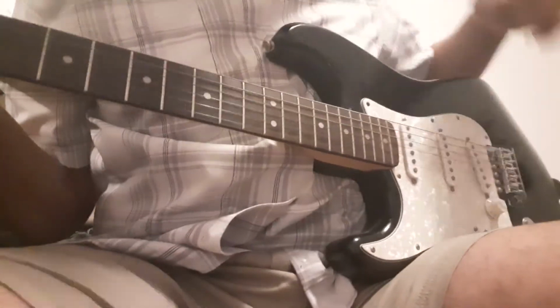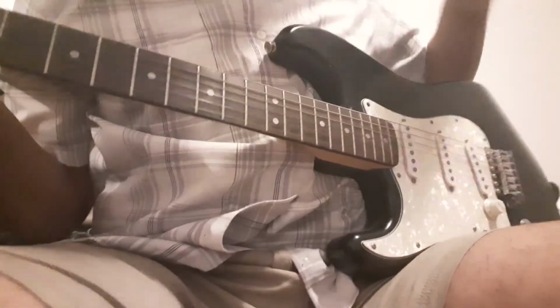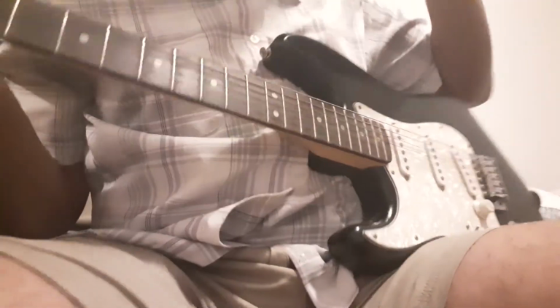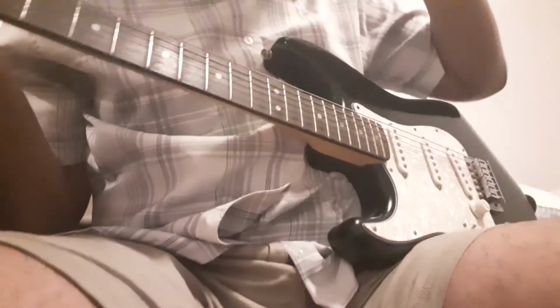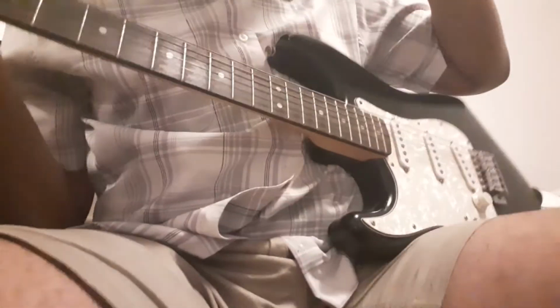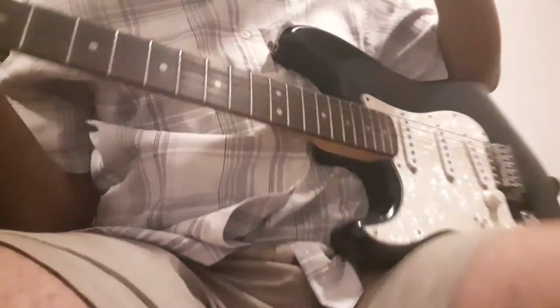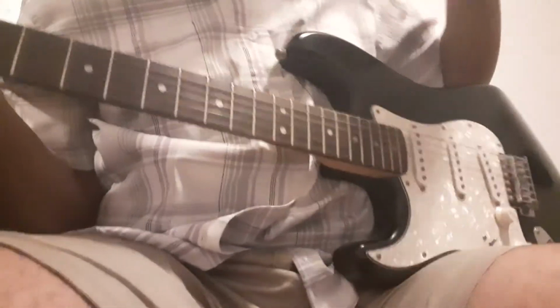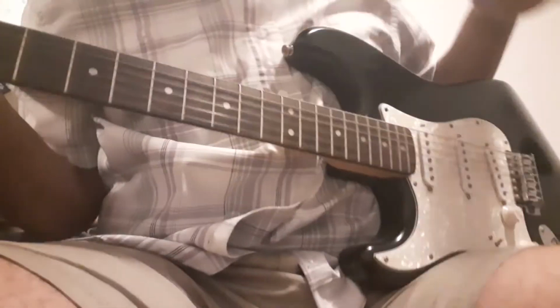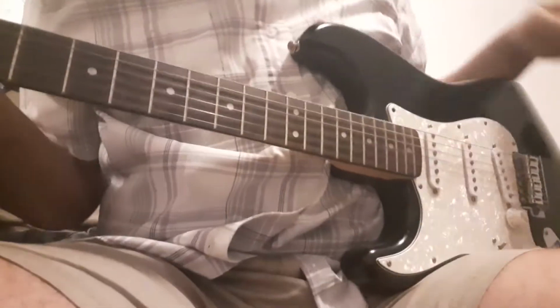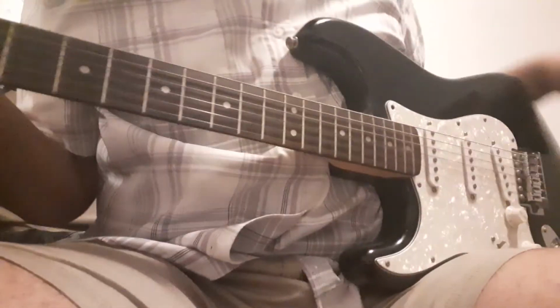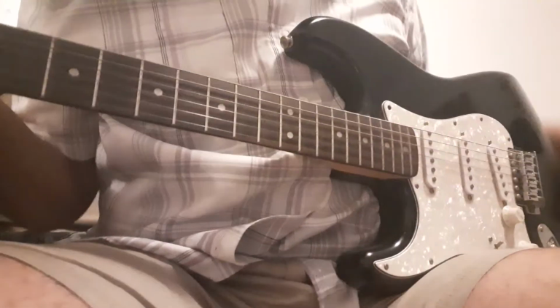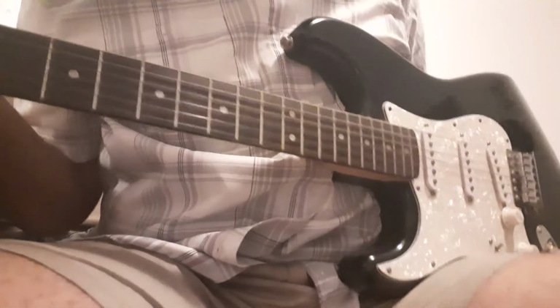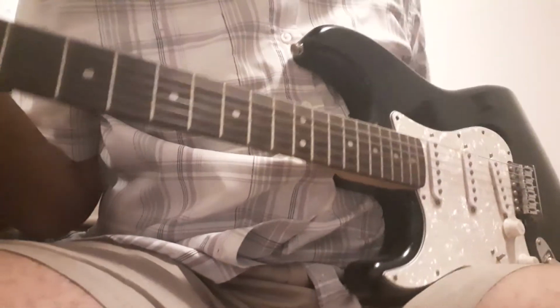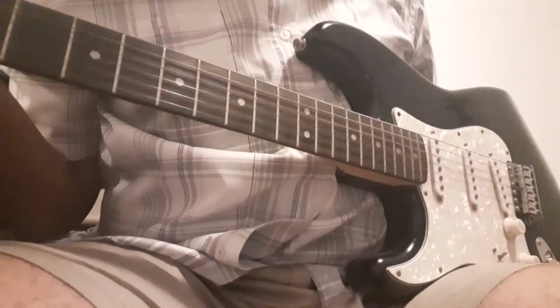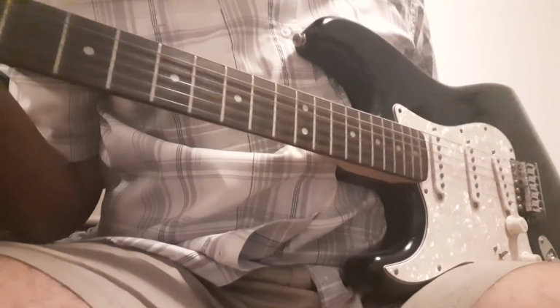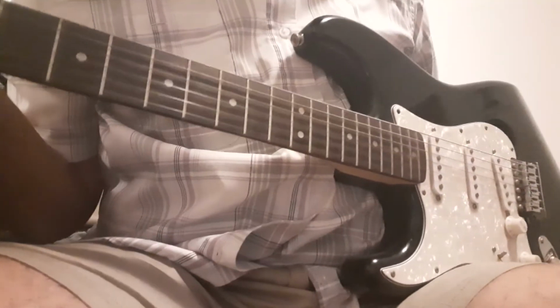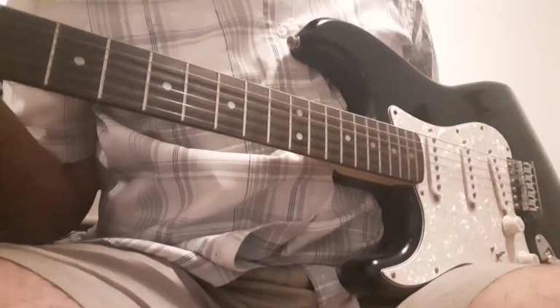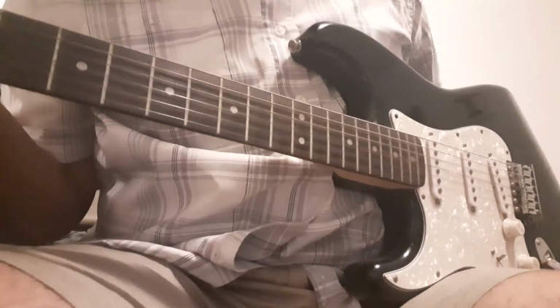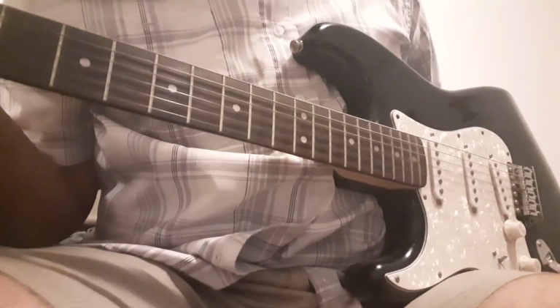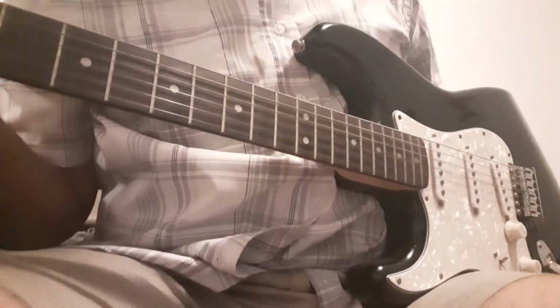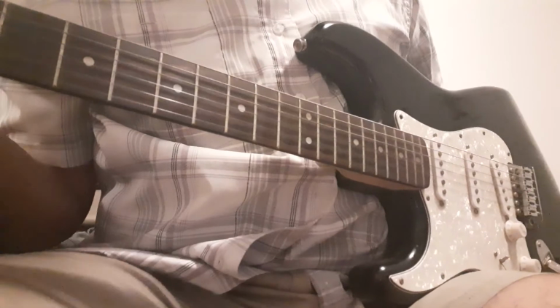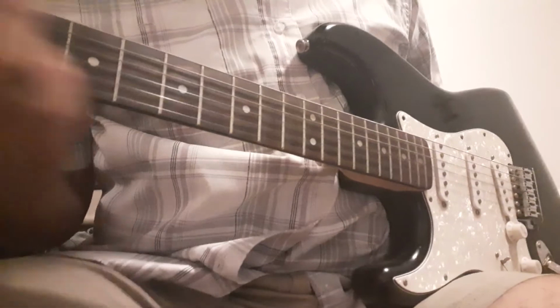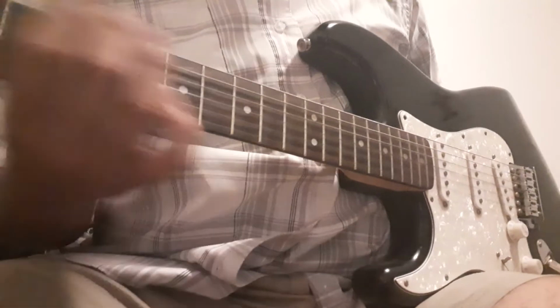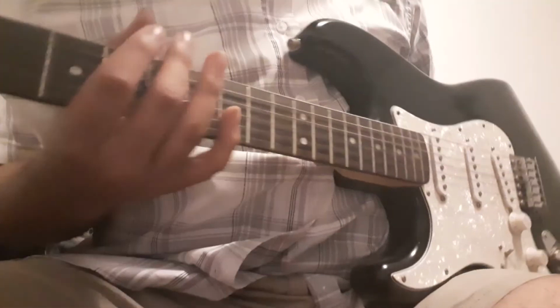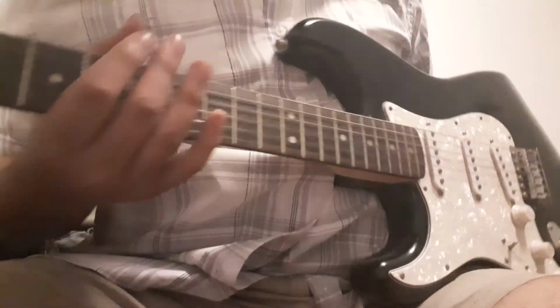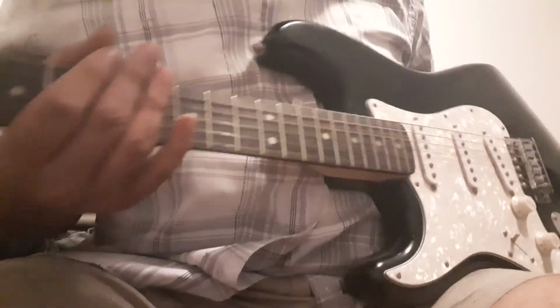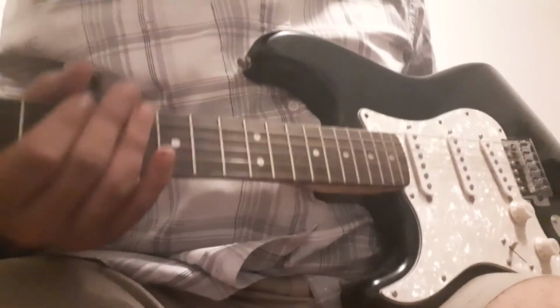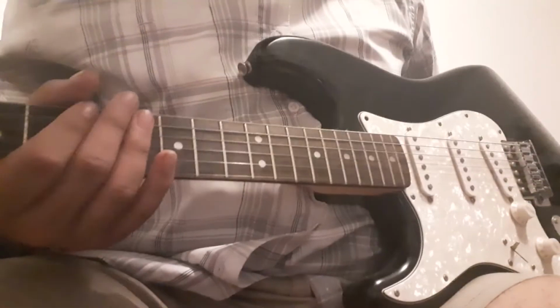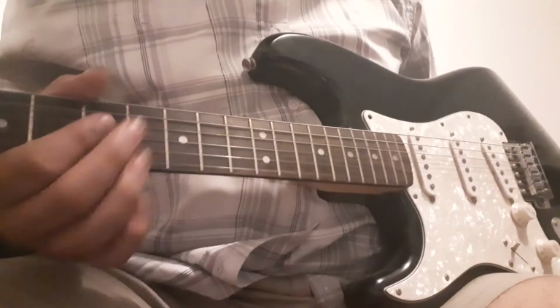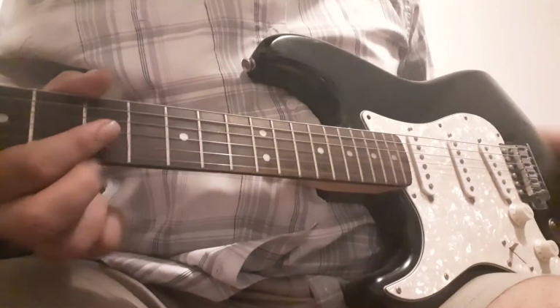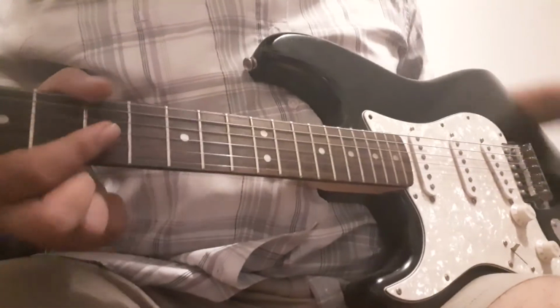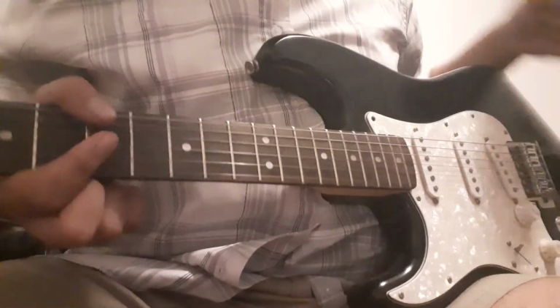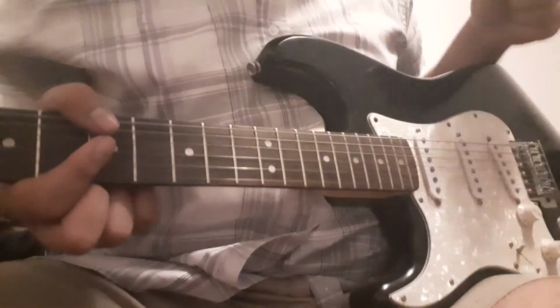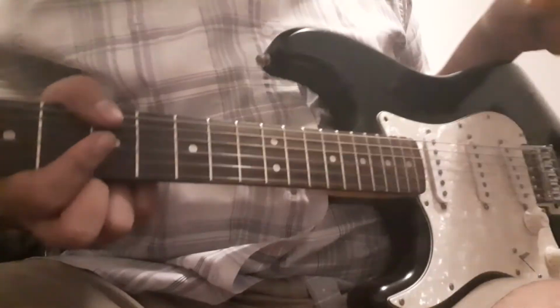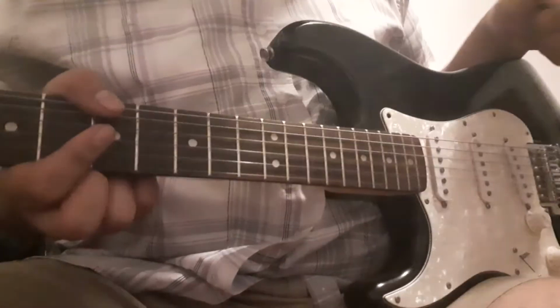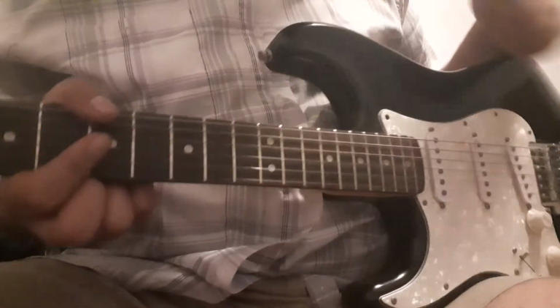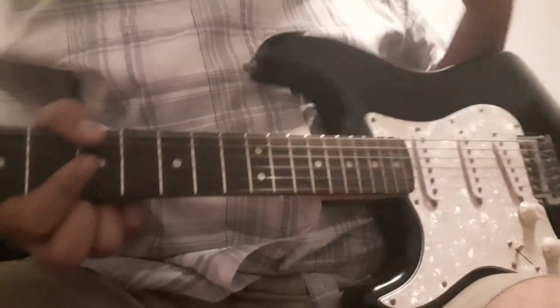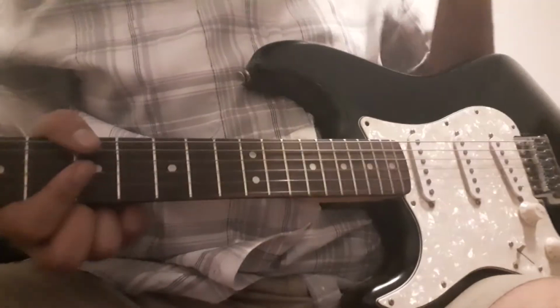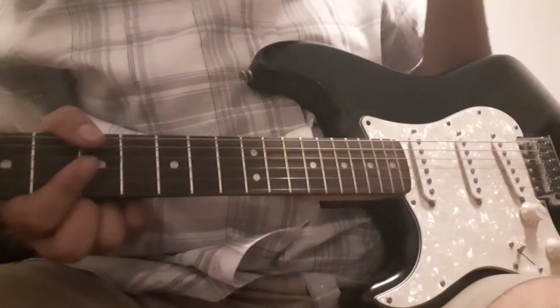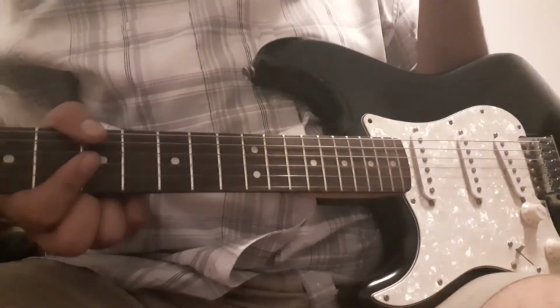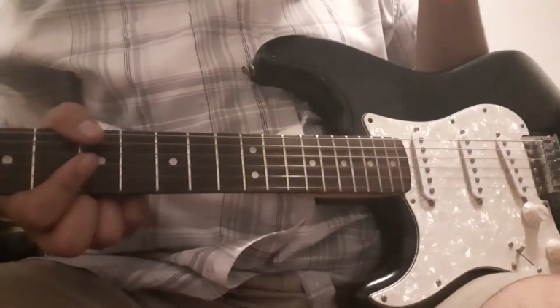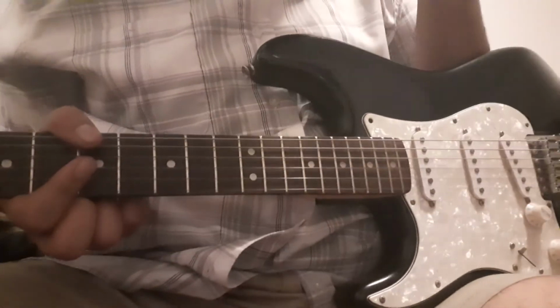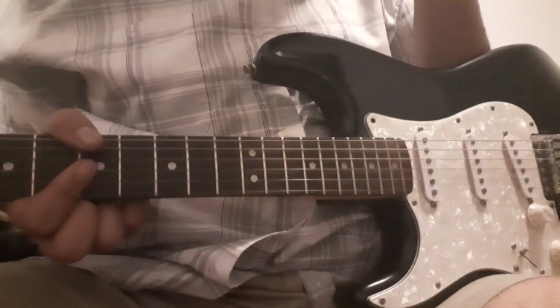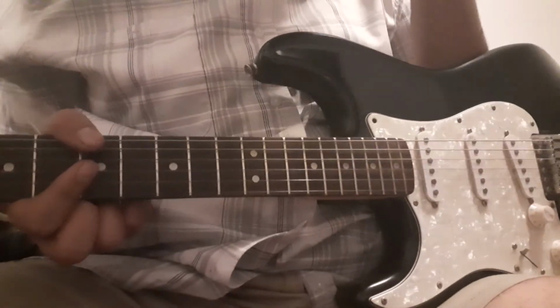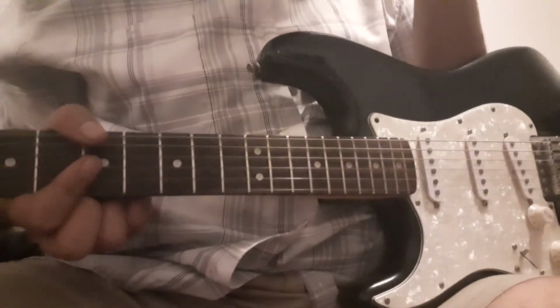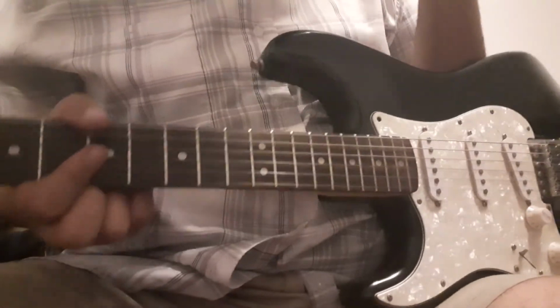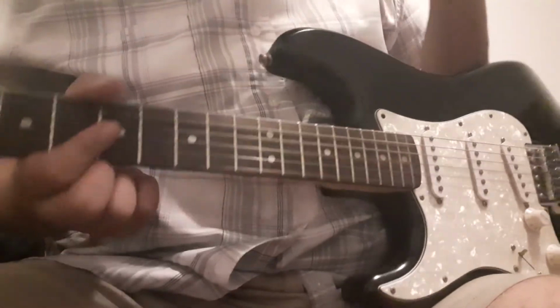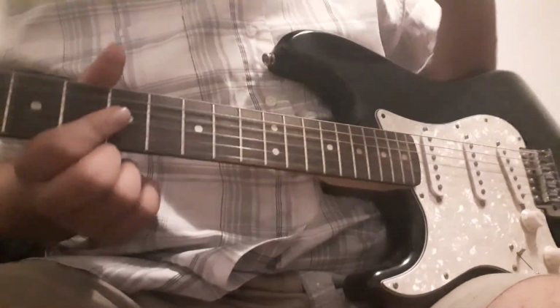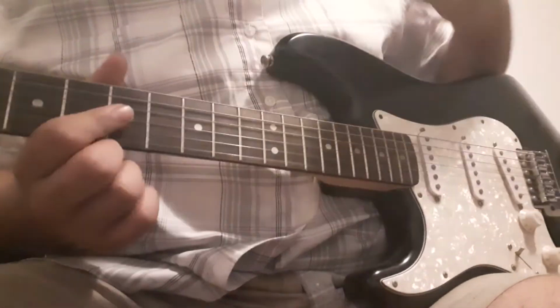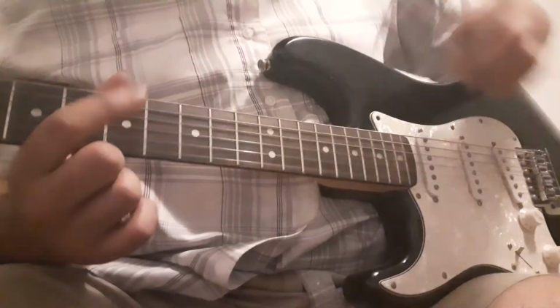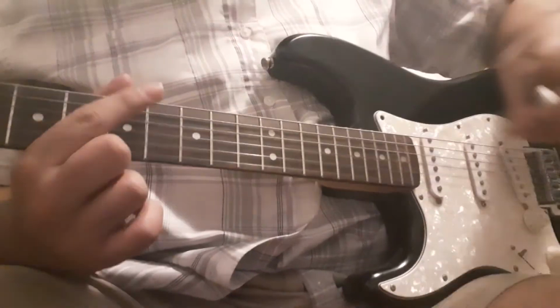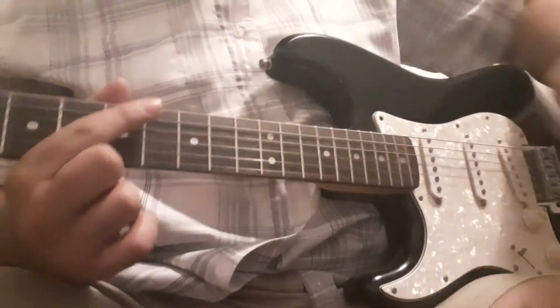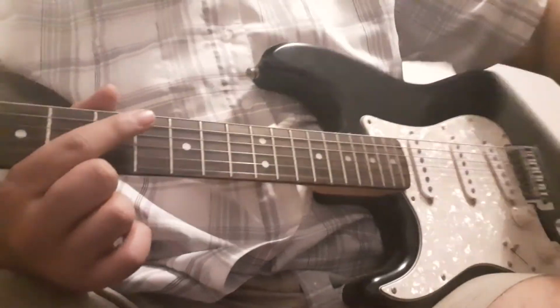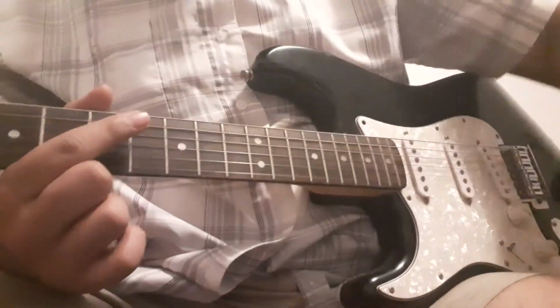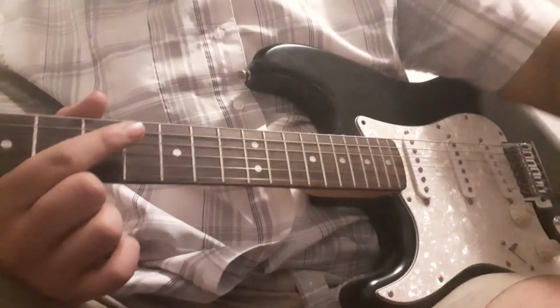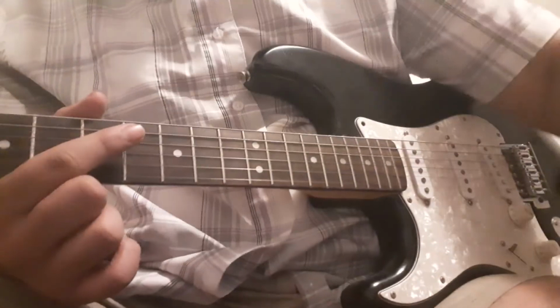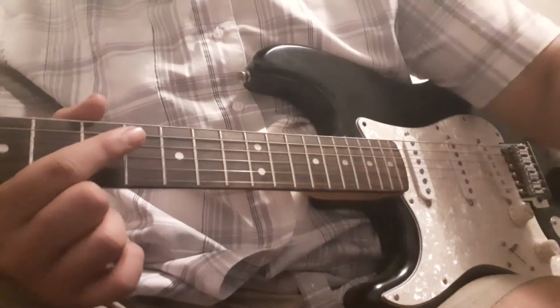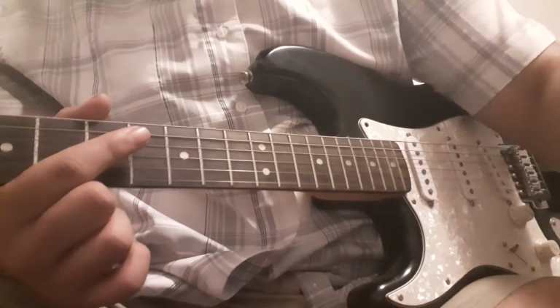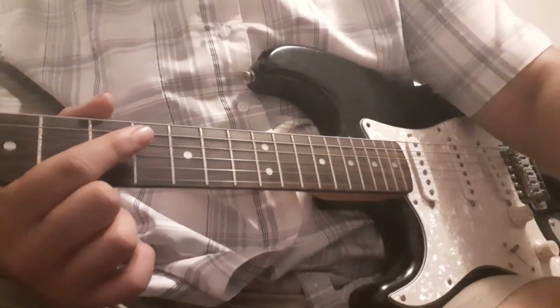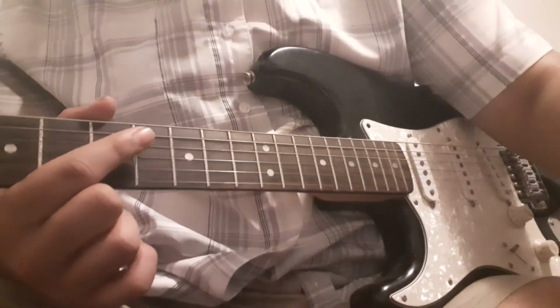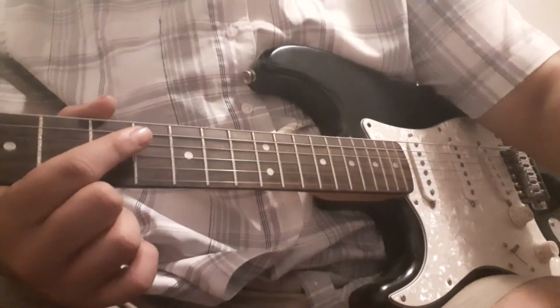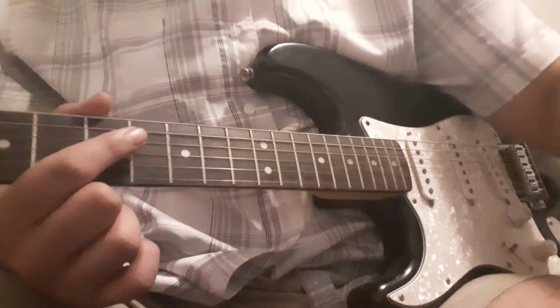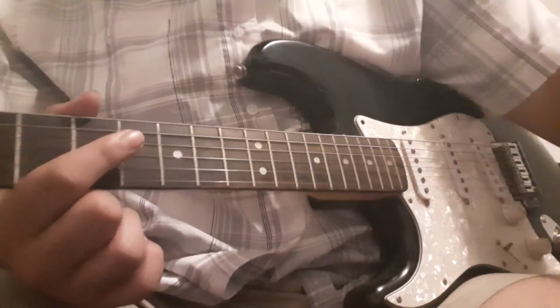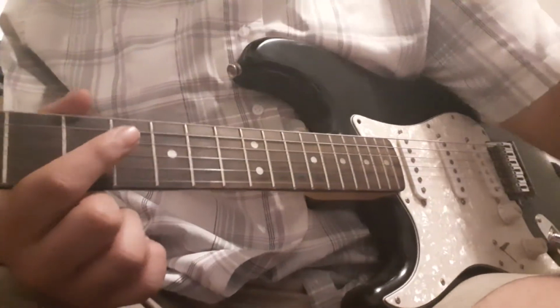That's how to play Cruising to the Park by Deron Jones and the Indications. Hope you enjoyed it. Hope this was helpful.